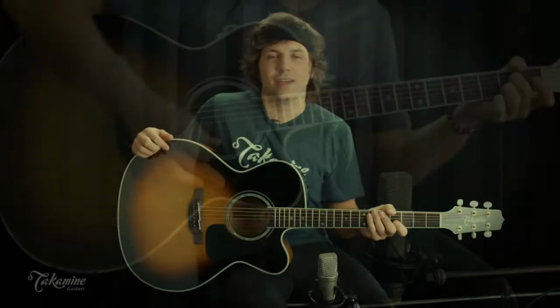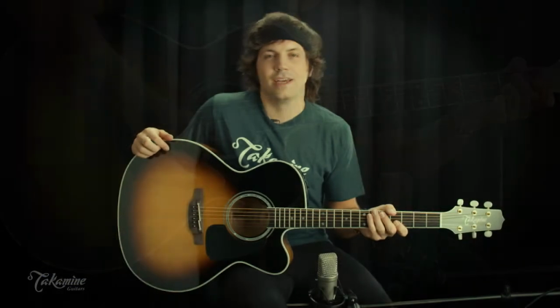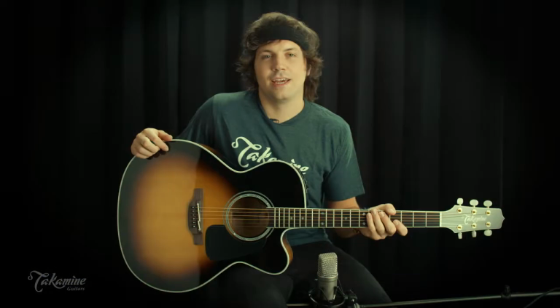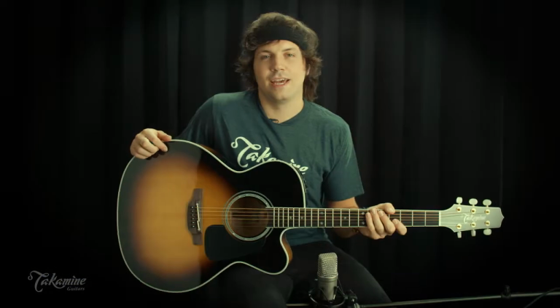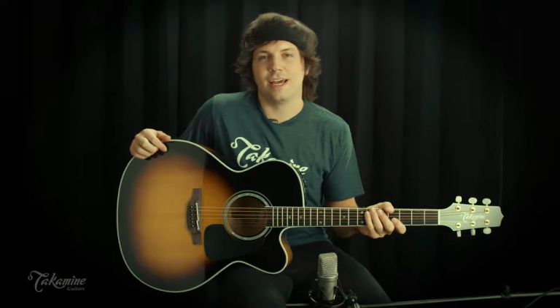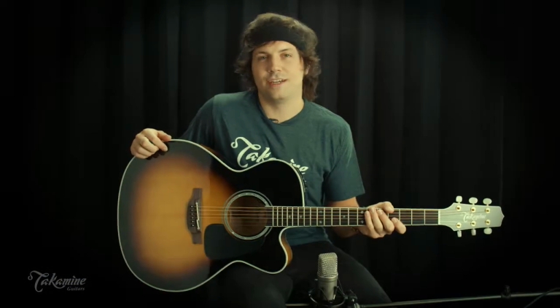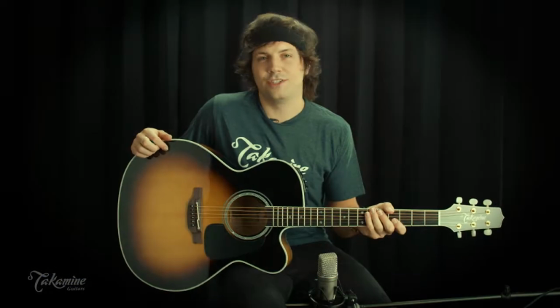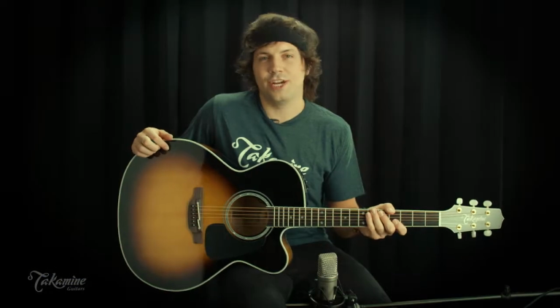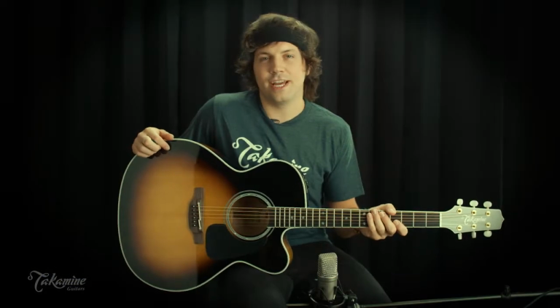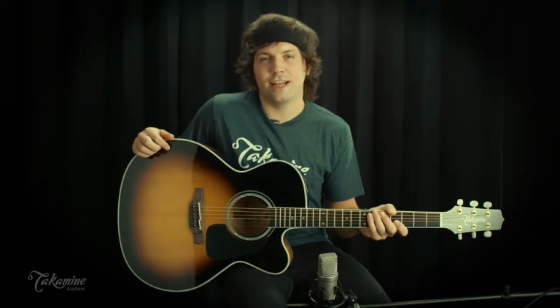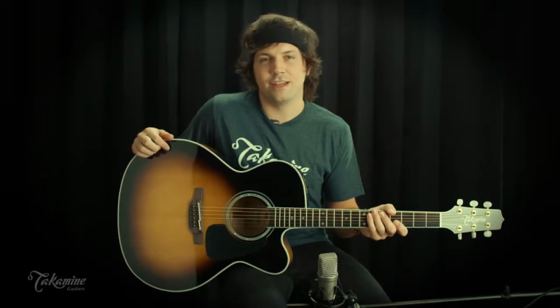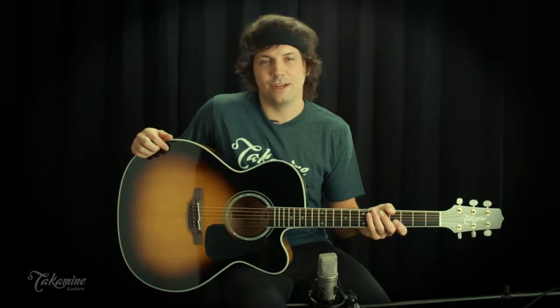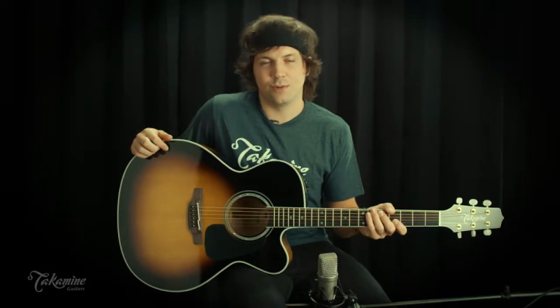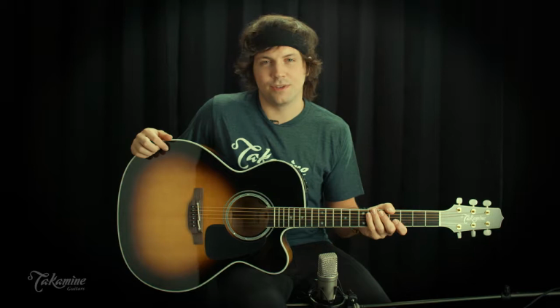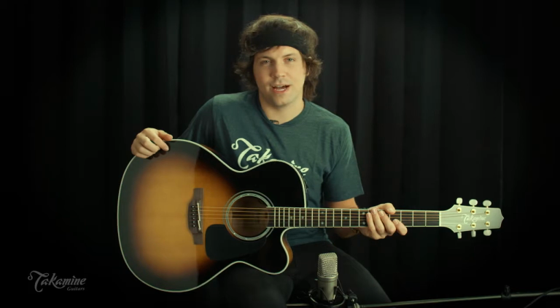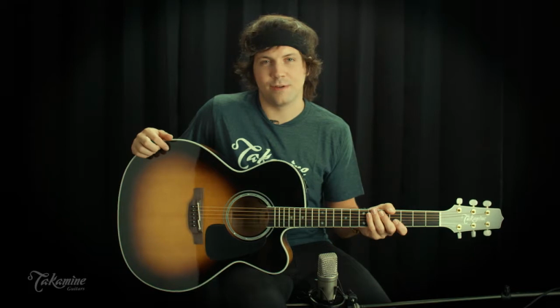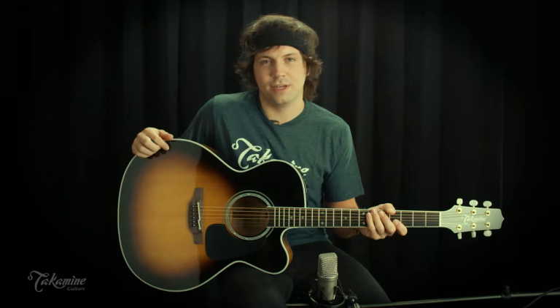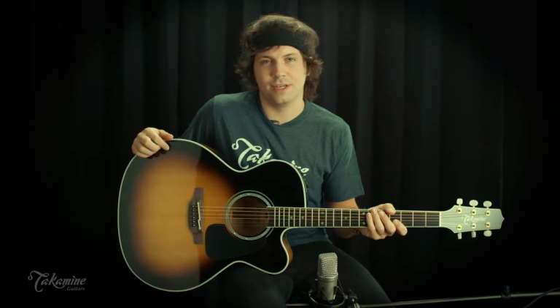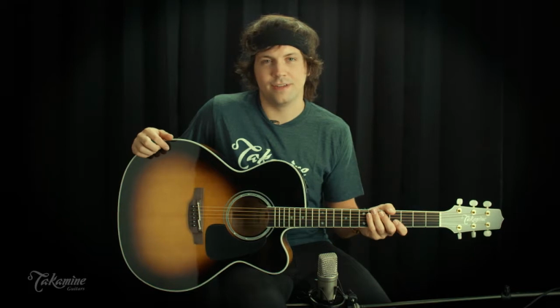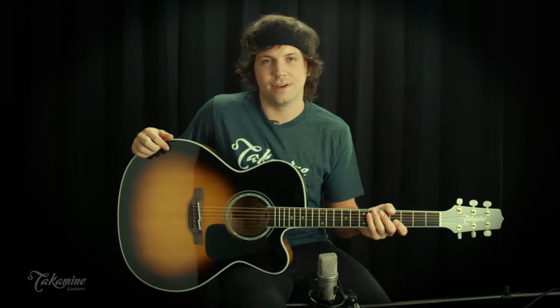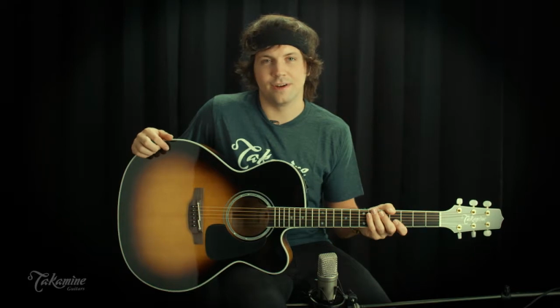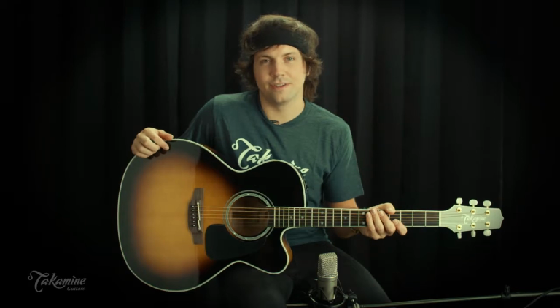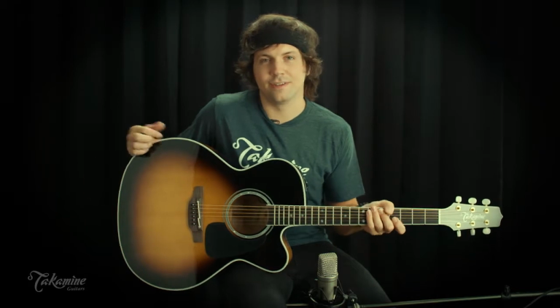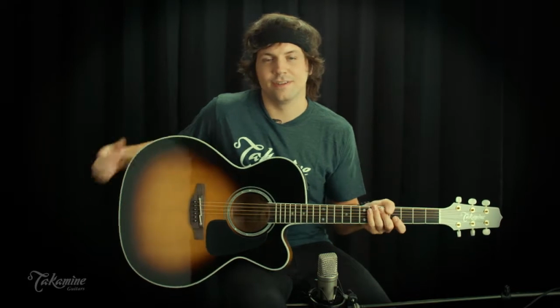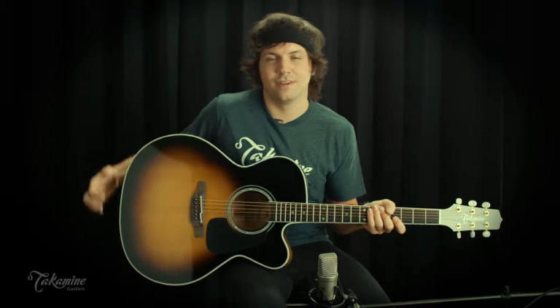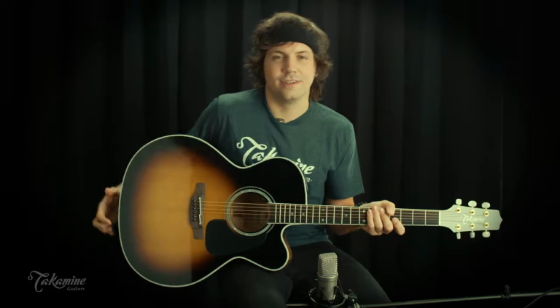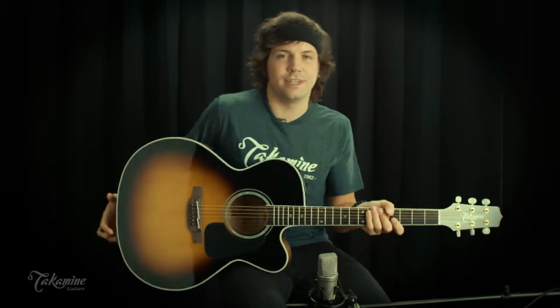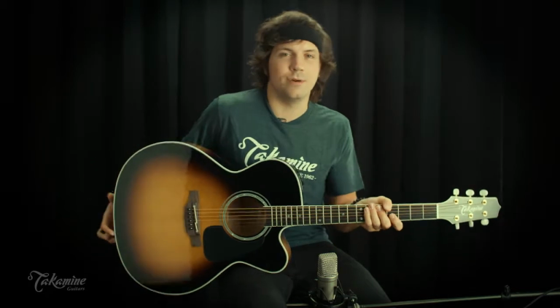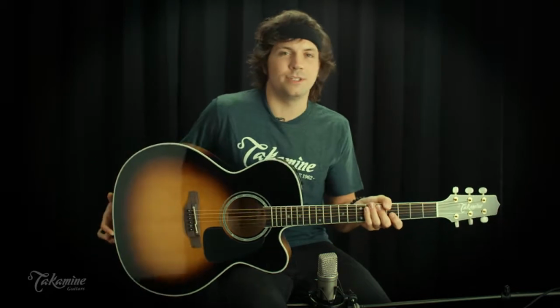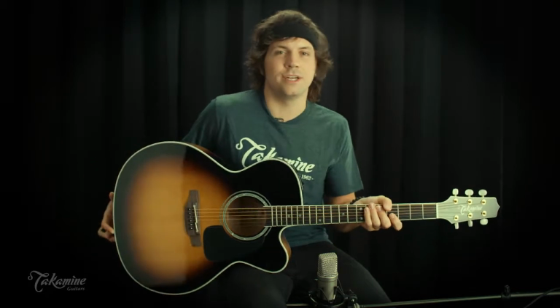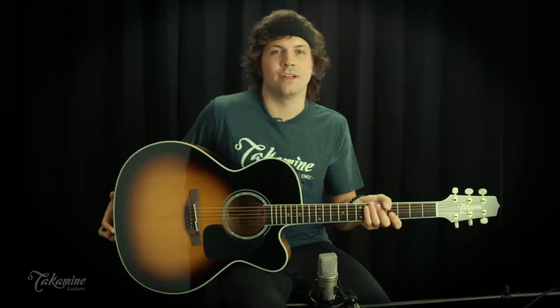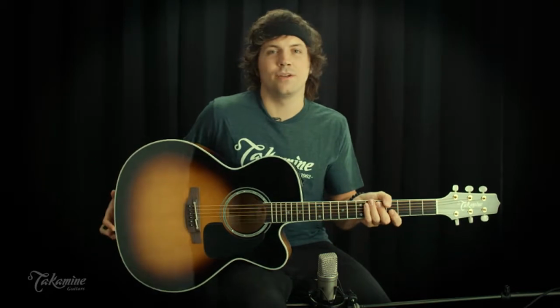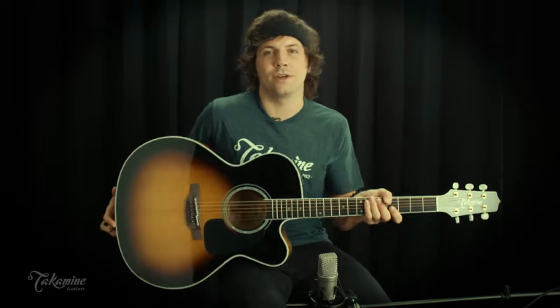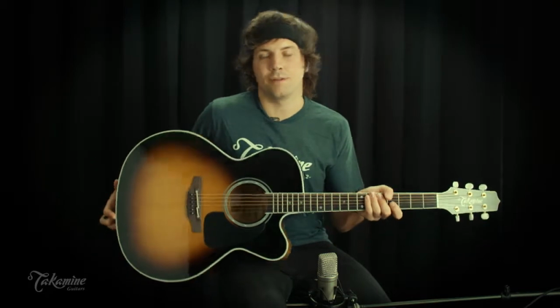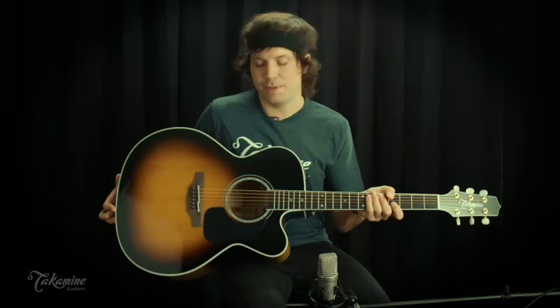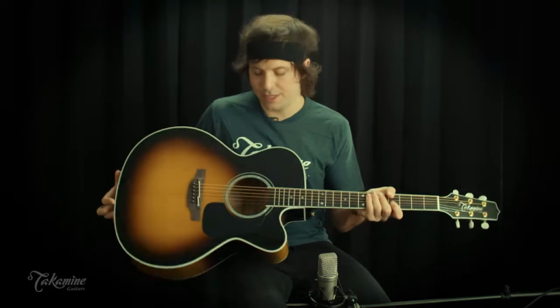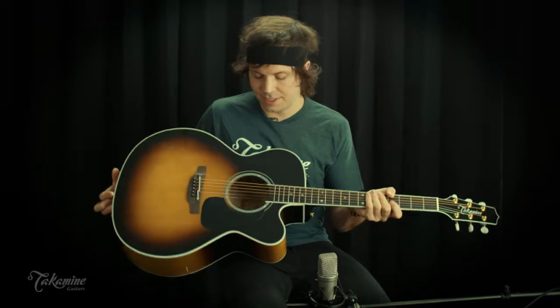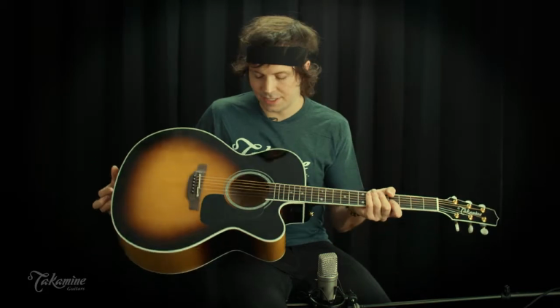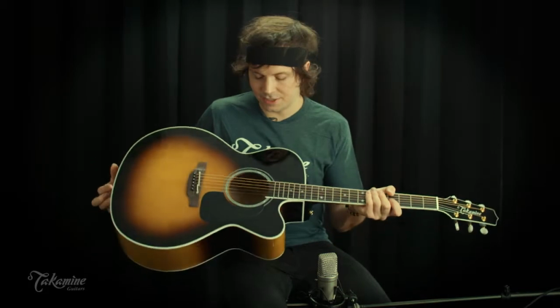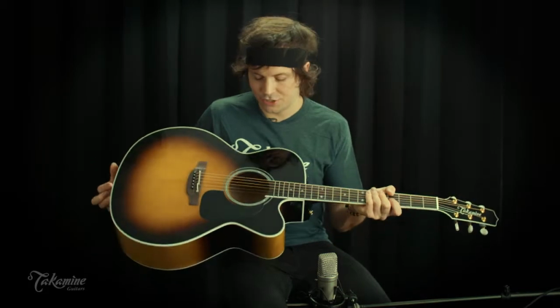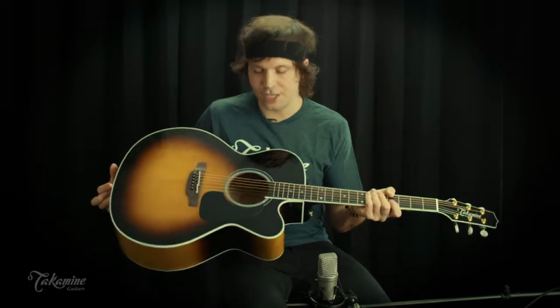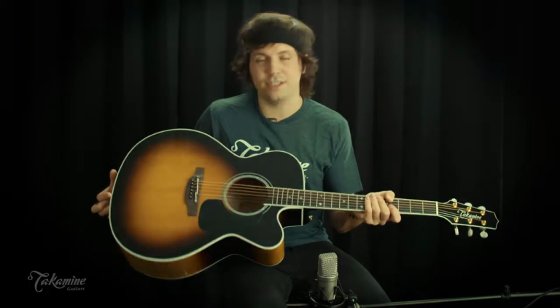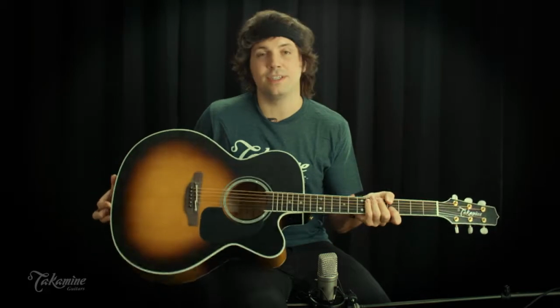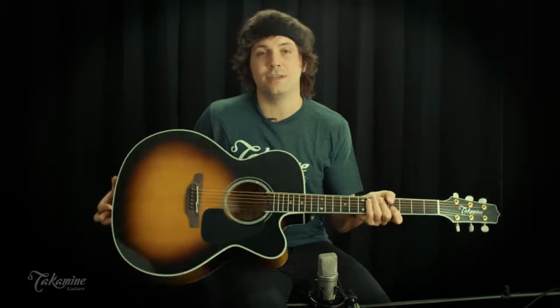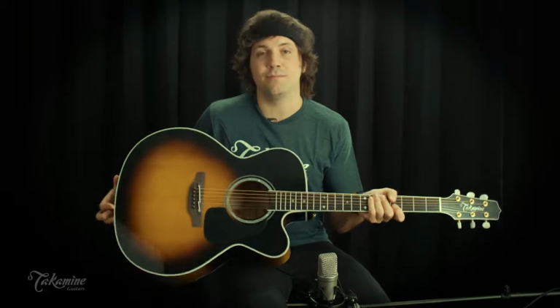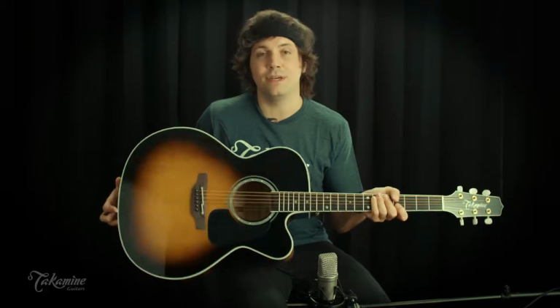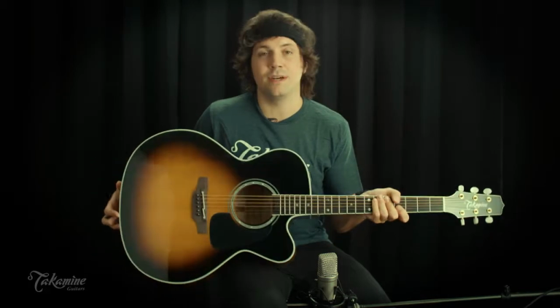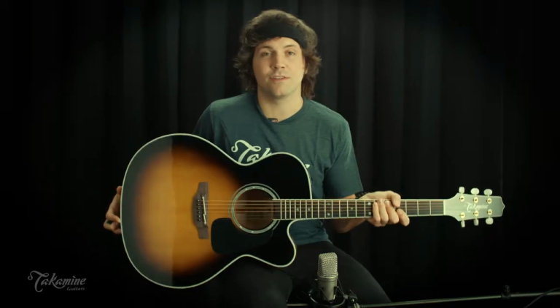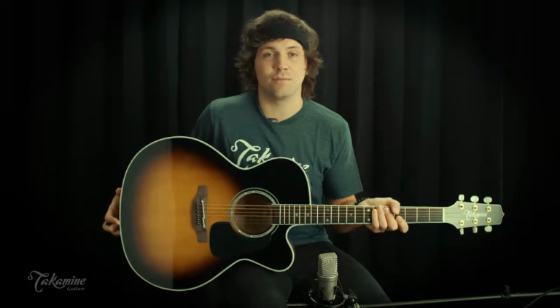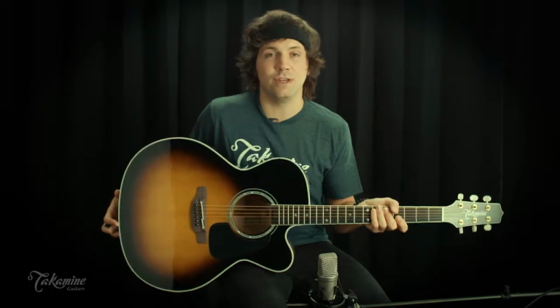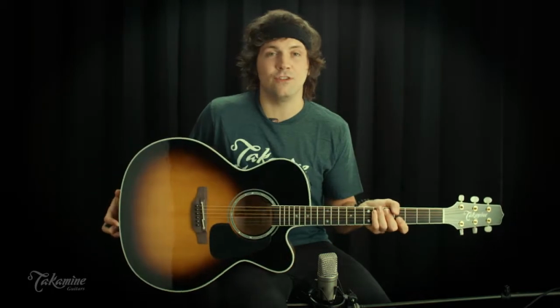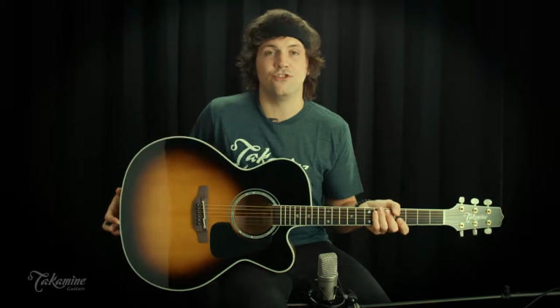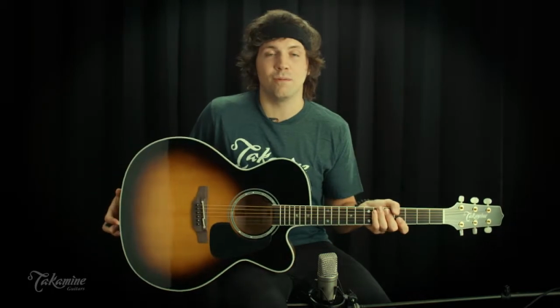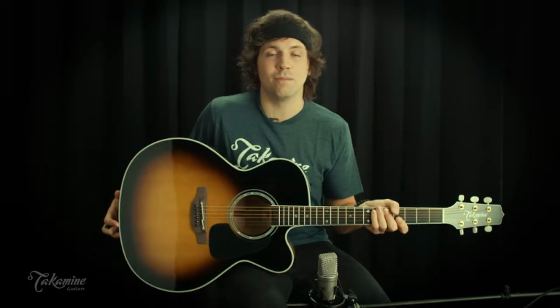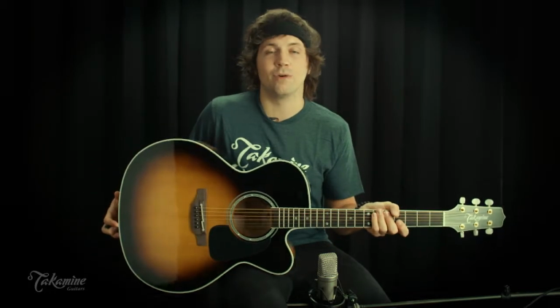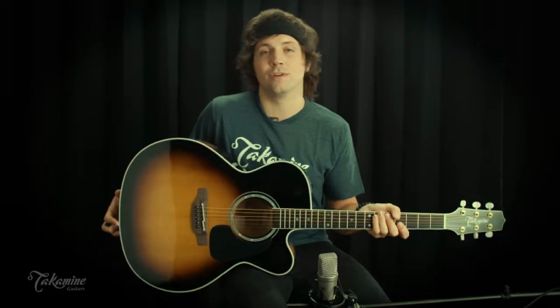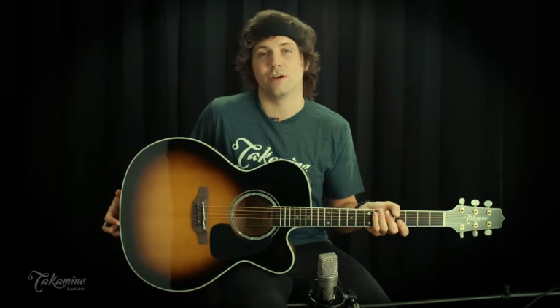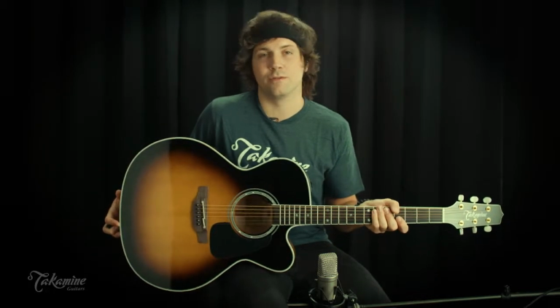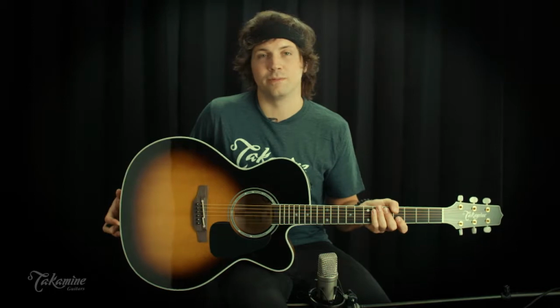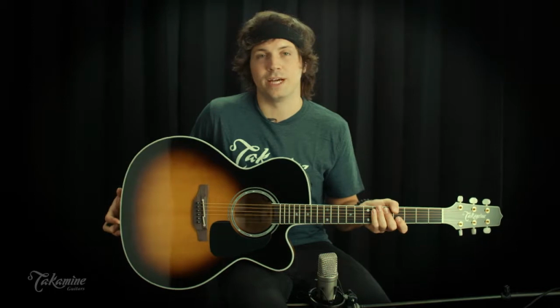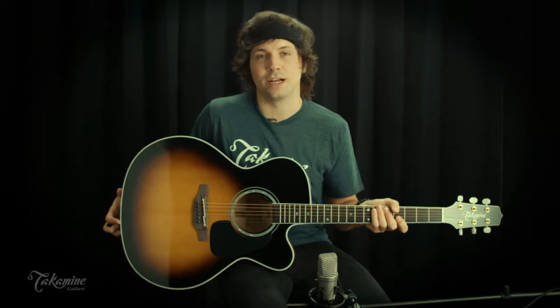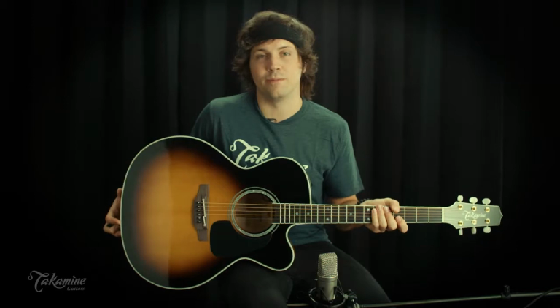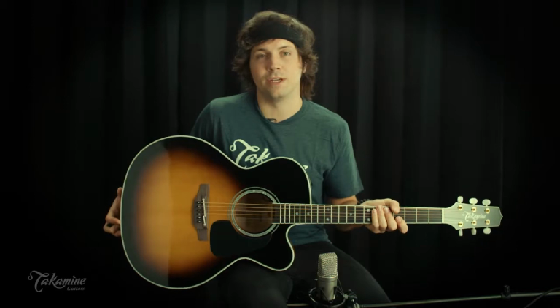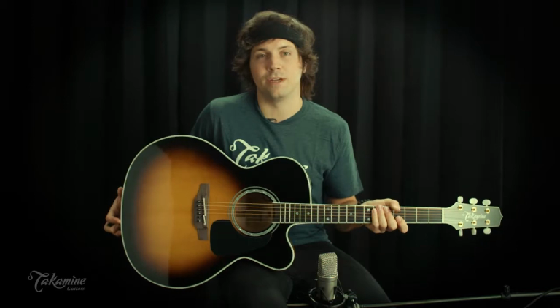Hey guys, Jake Allen here with Takamini Guitars. Today we're taking a look at the P6 JC BSB Jumbo guitar from Takamini.